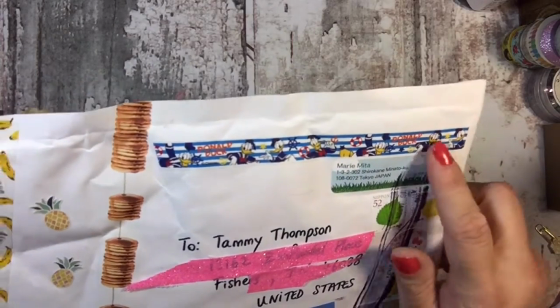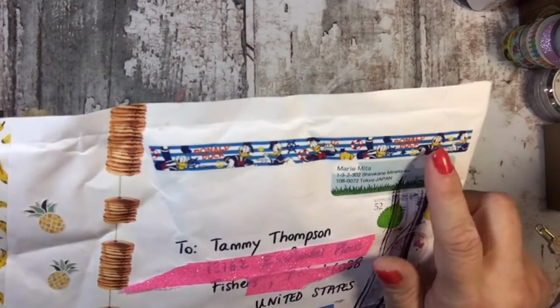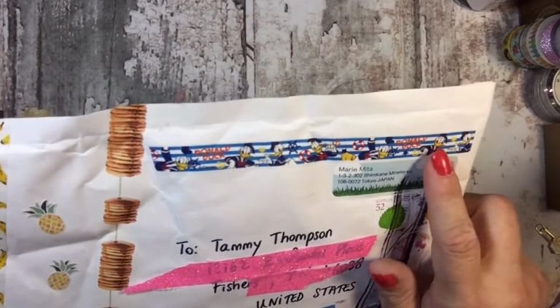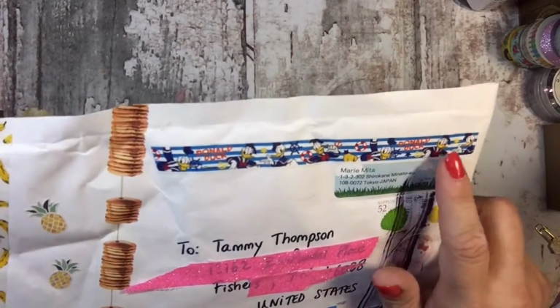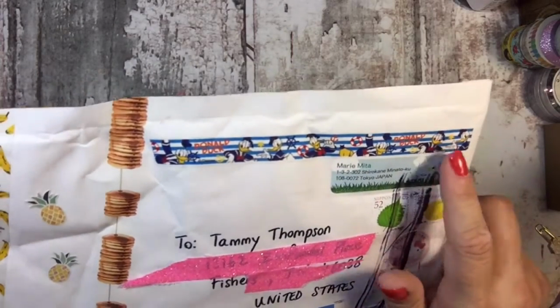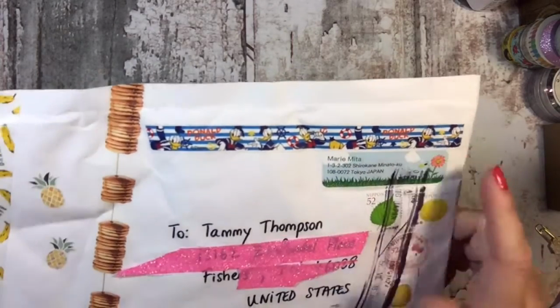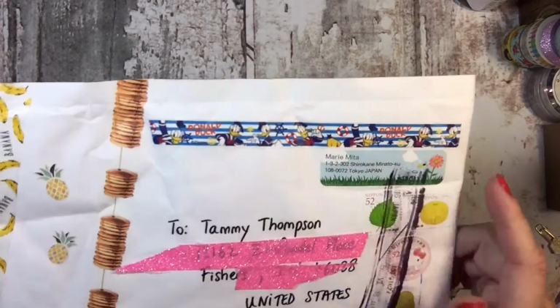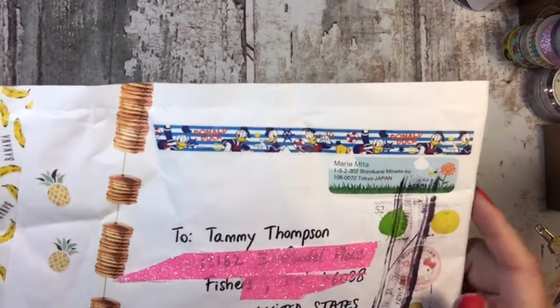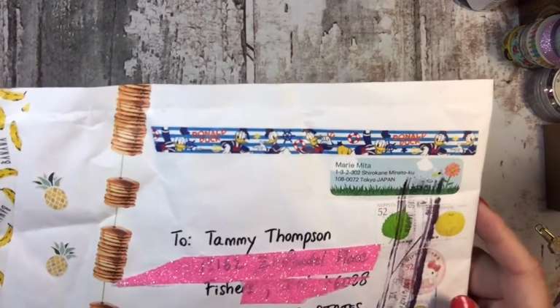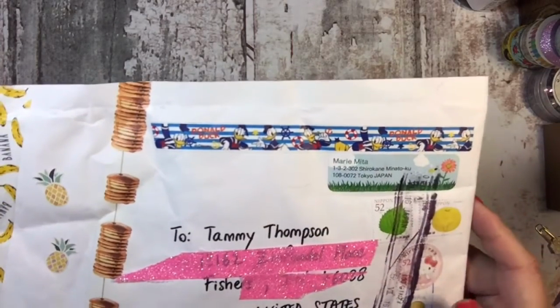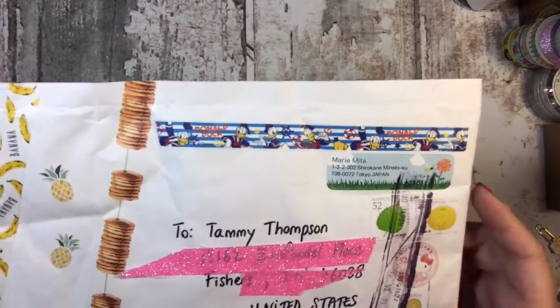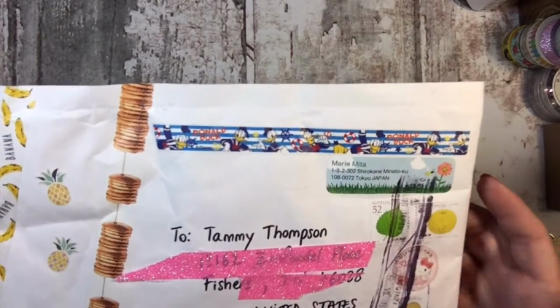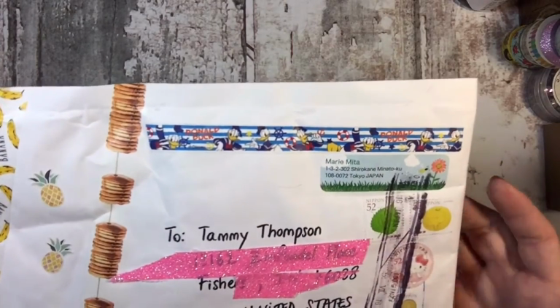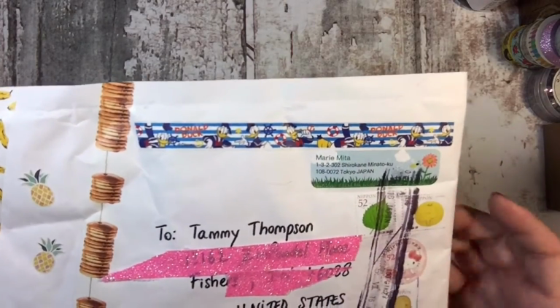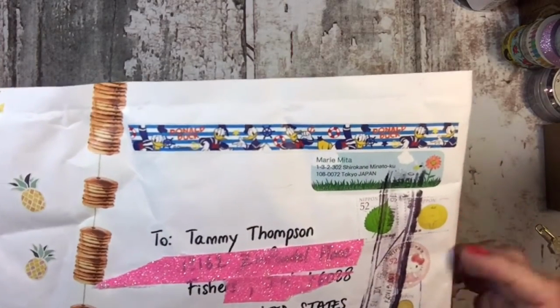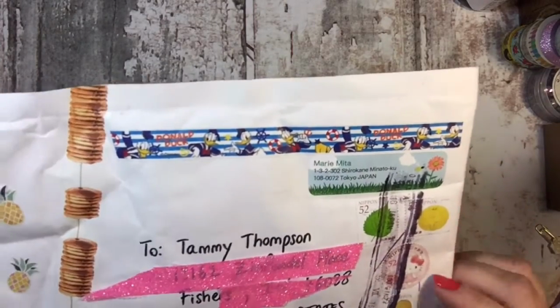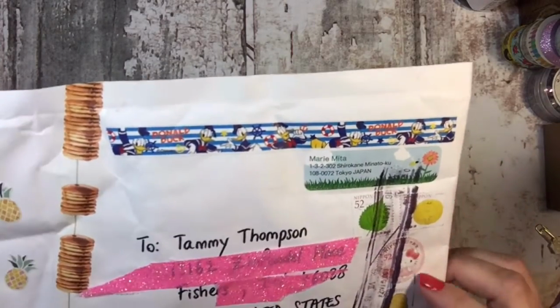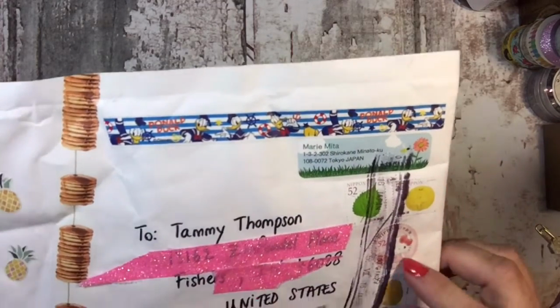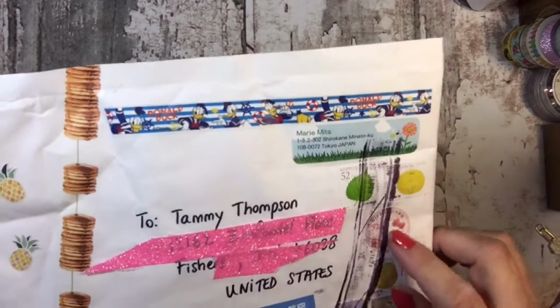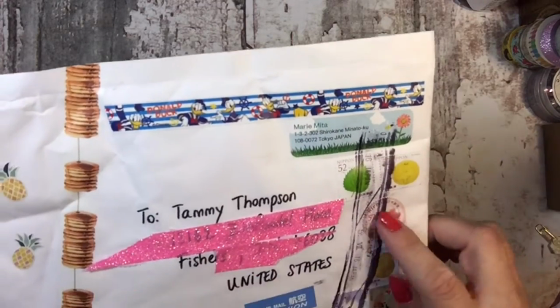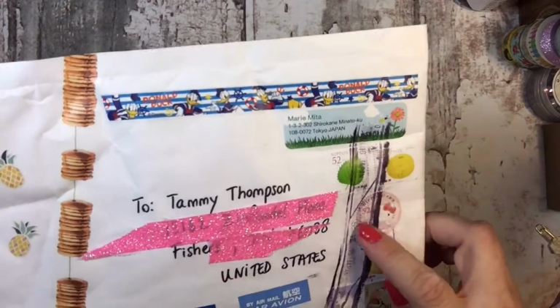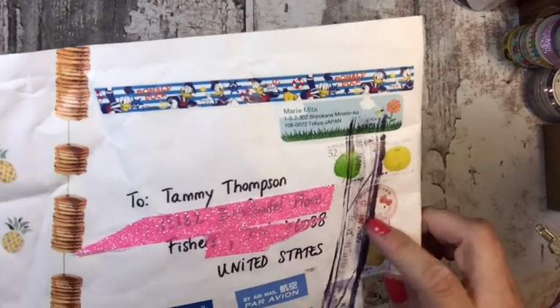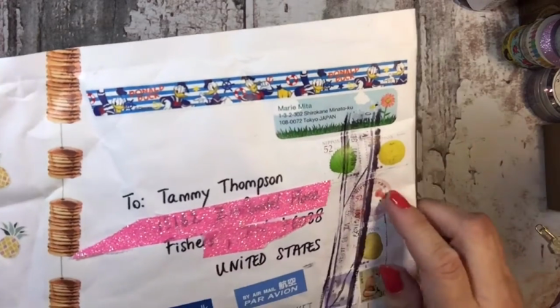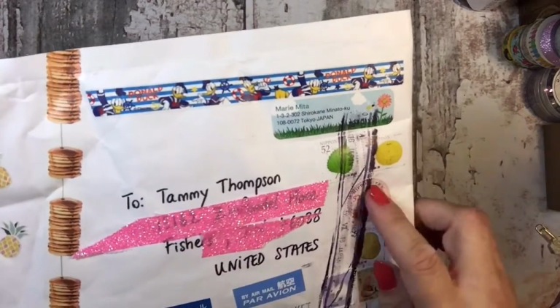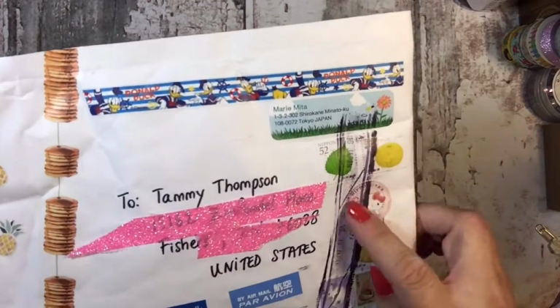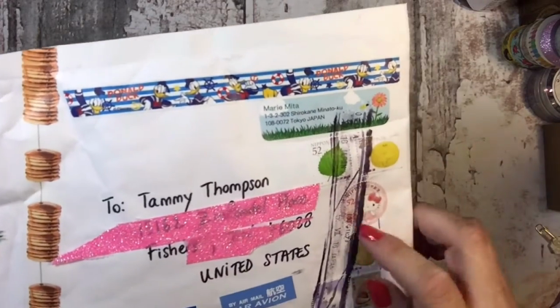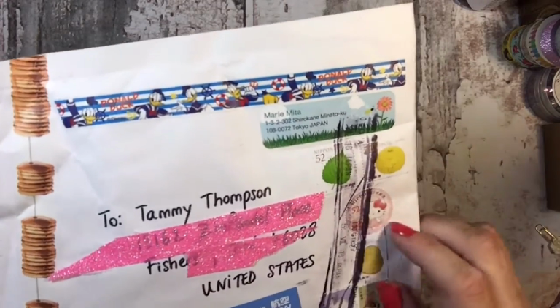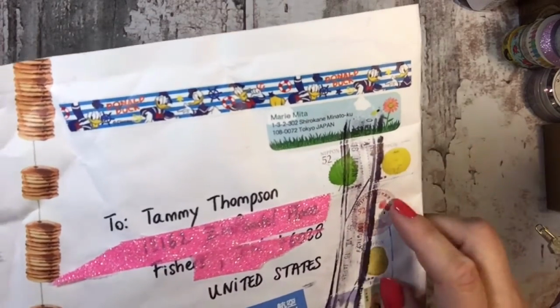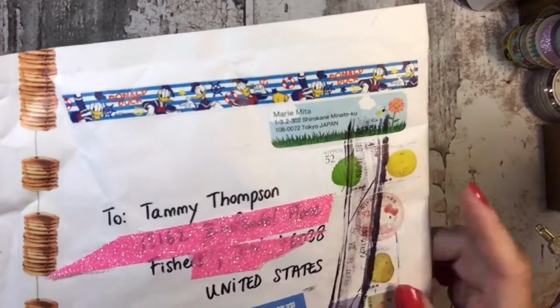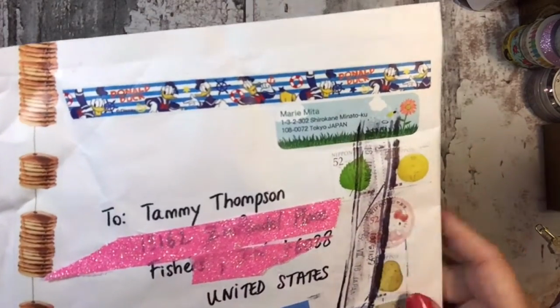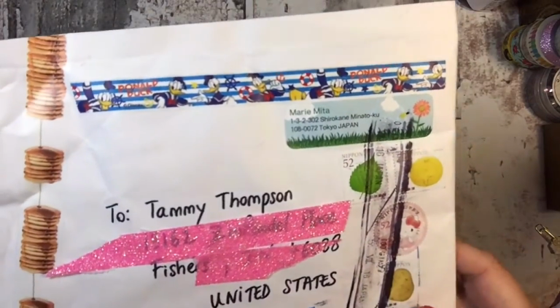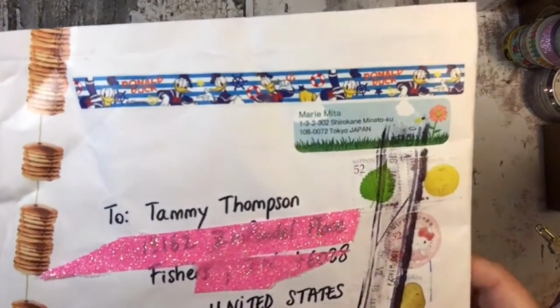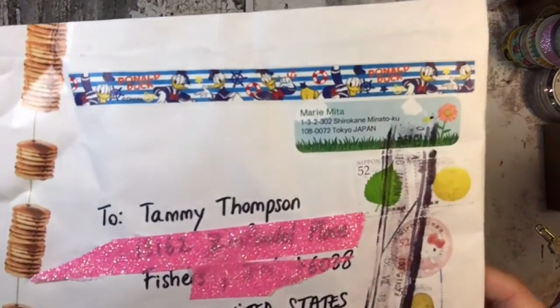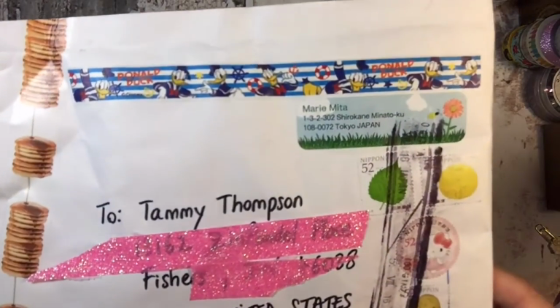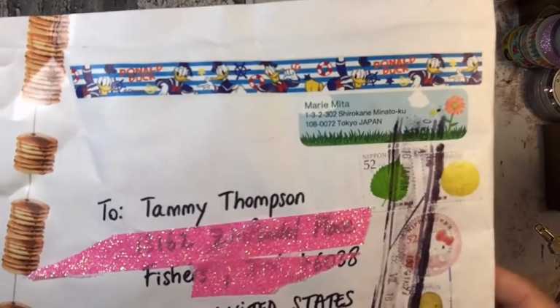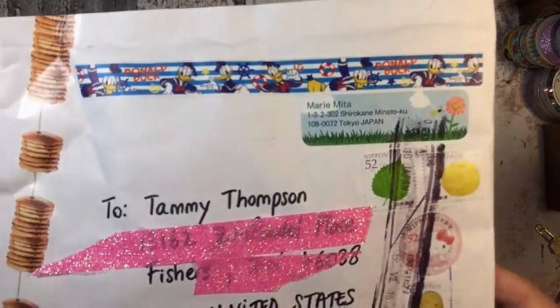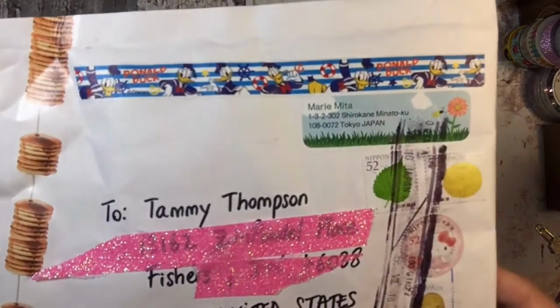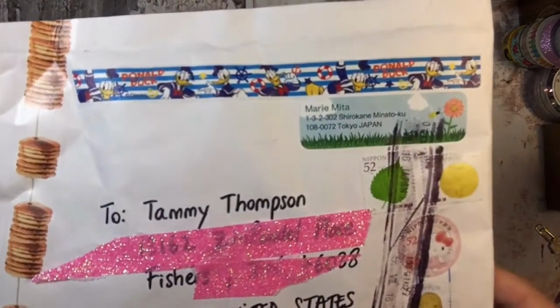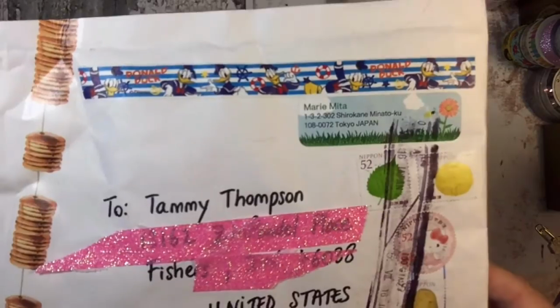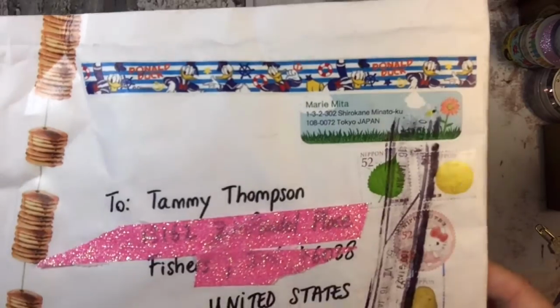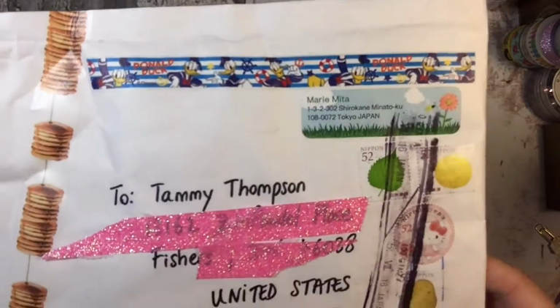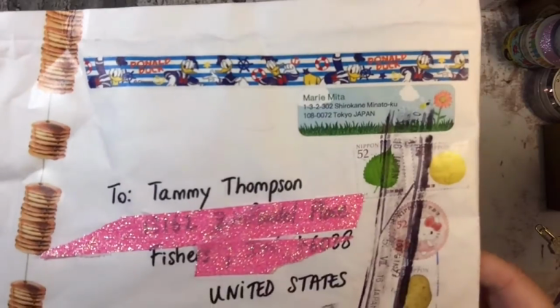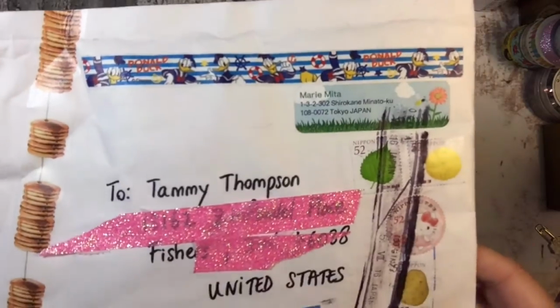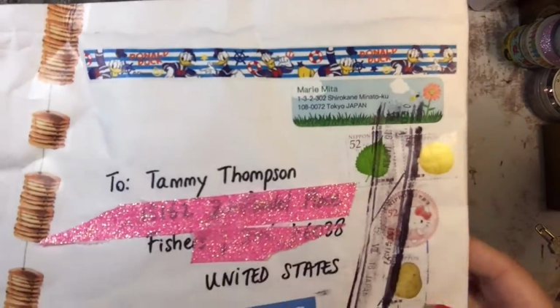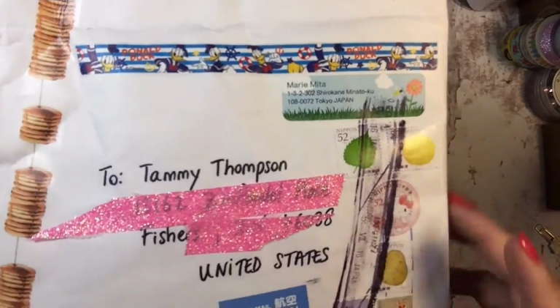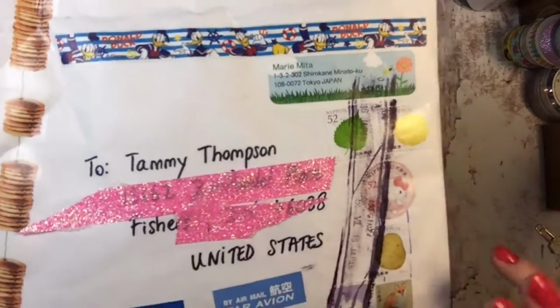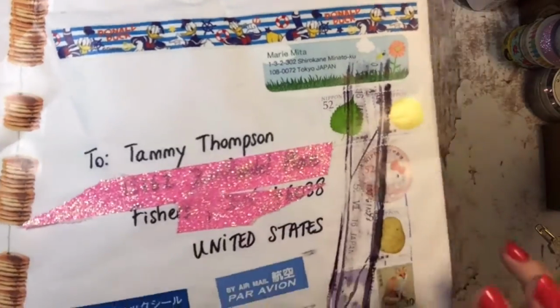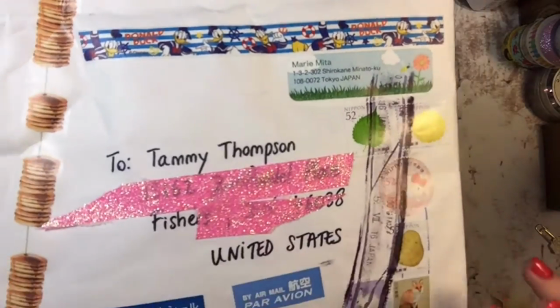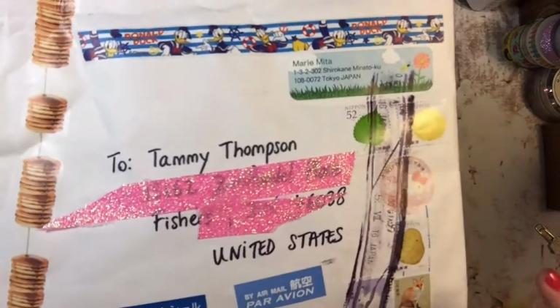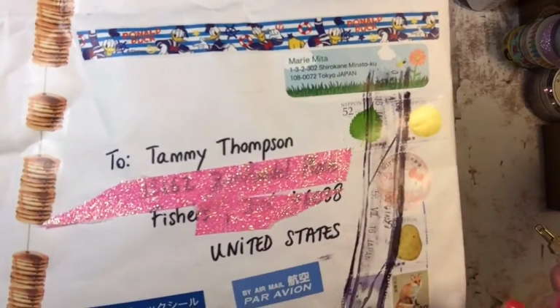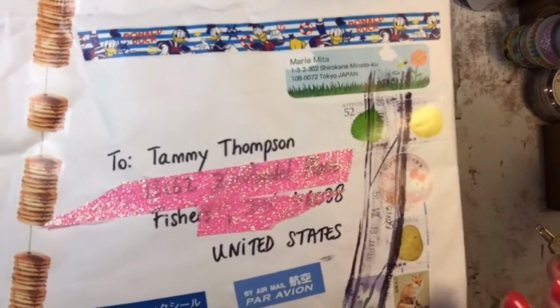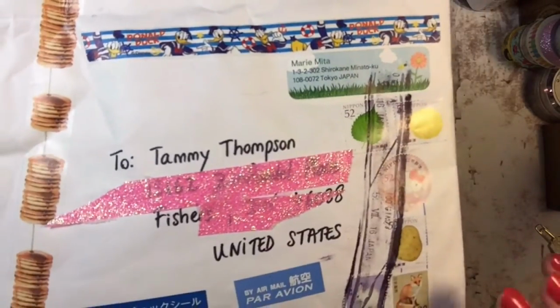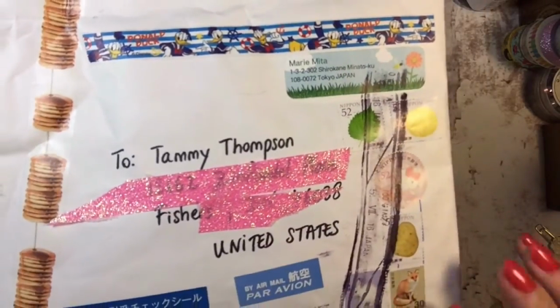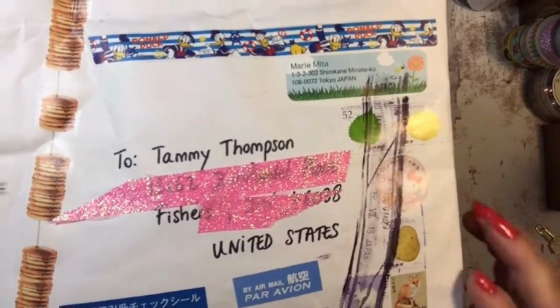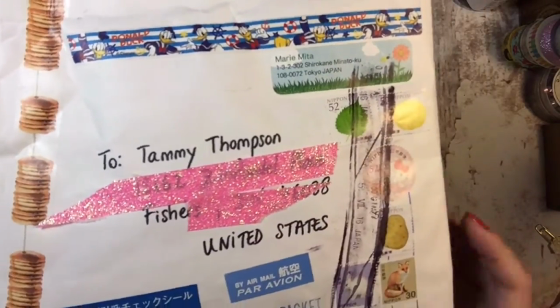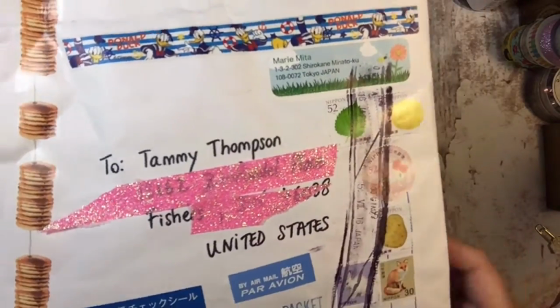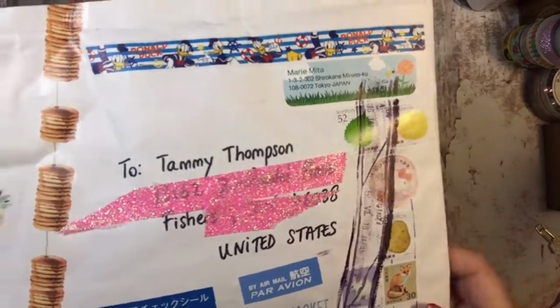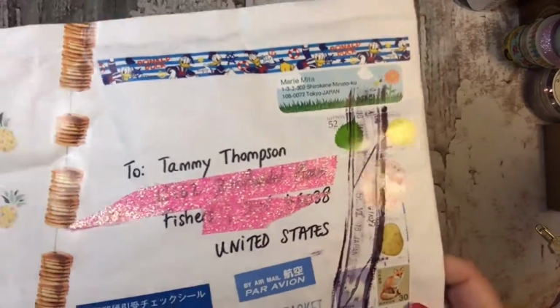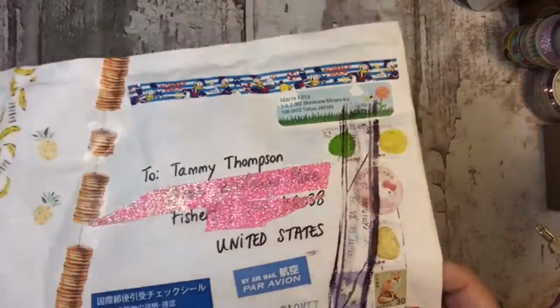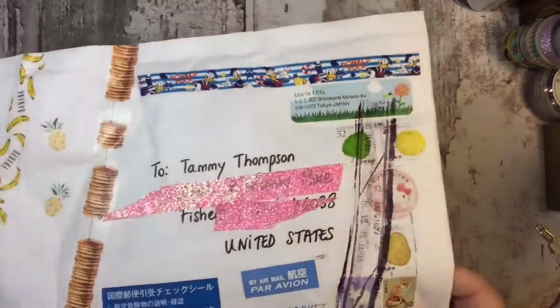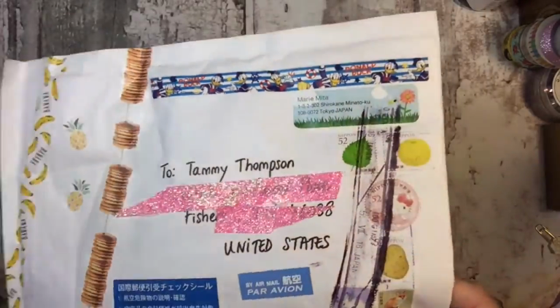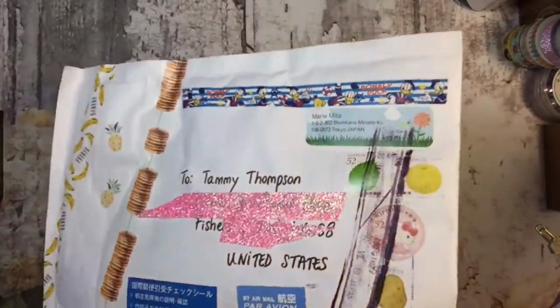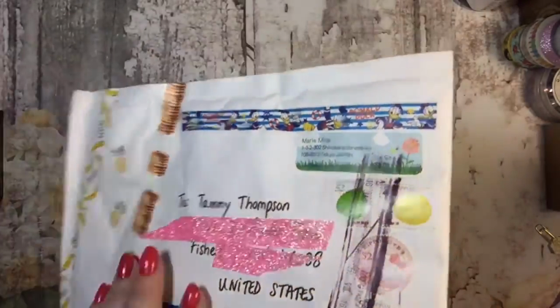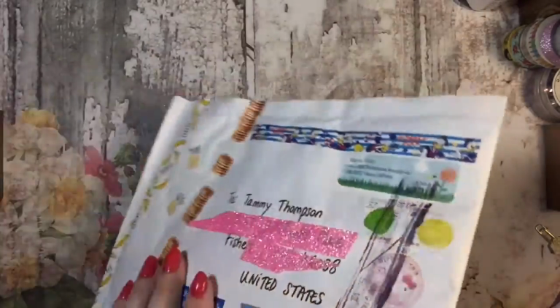My son loves Donald Duck, or at least used to. And there's a stamp that's a Hello Kitty stamp, and there's a kitty and a fox — they just got cute stuff.